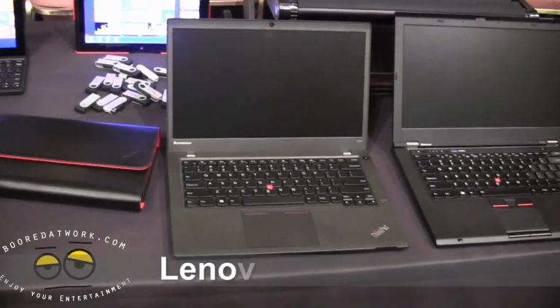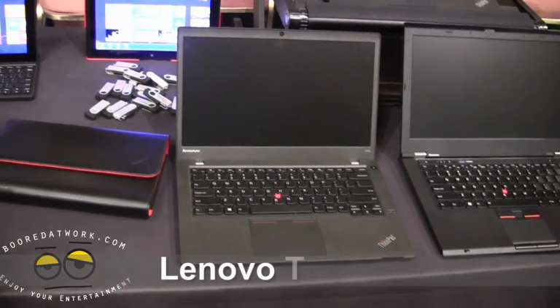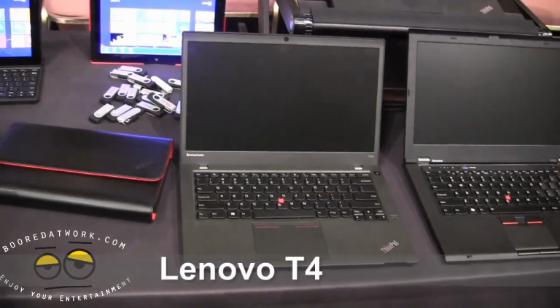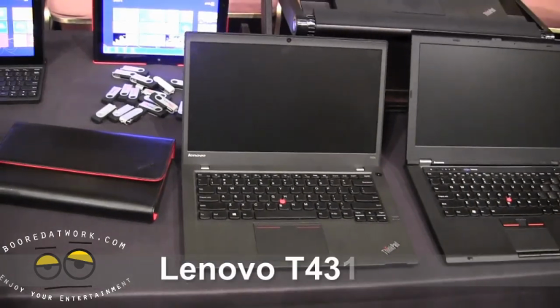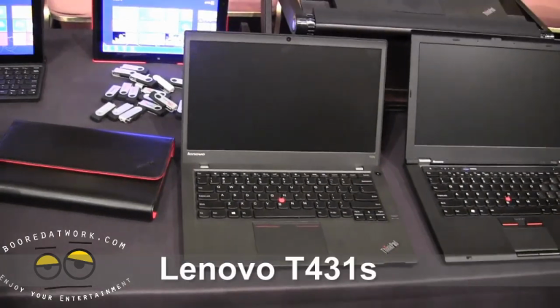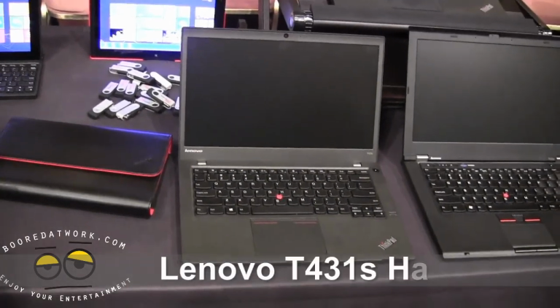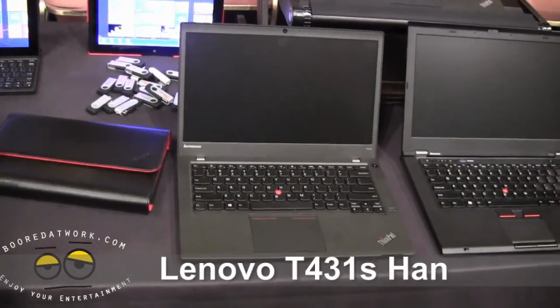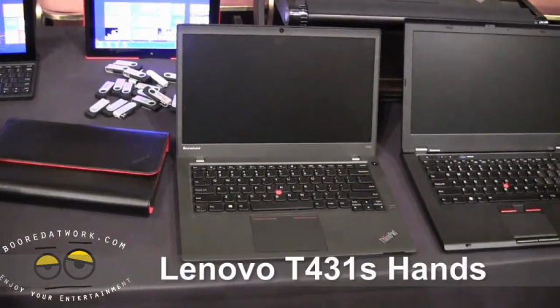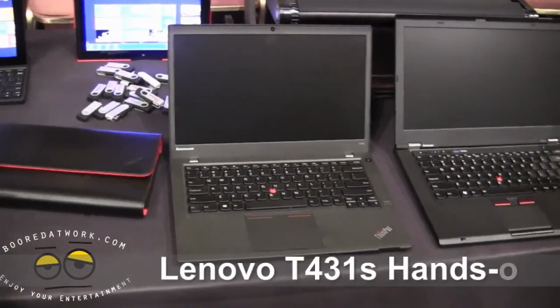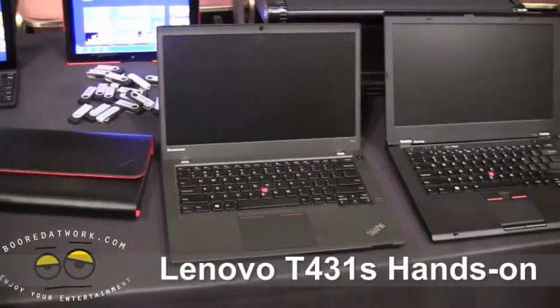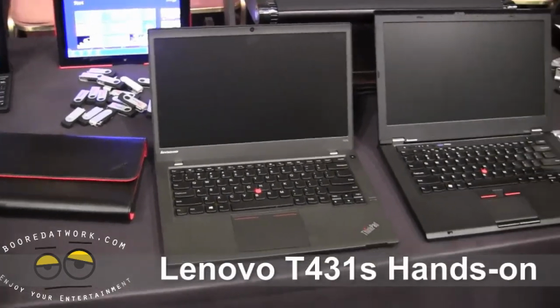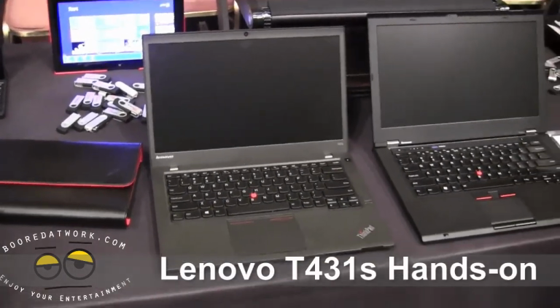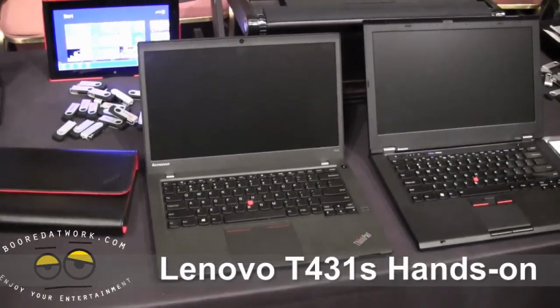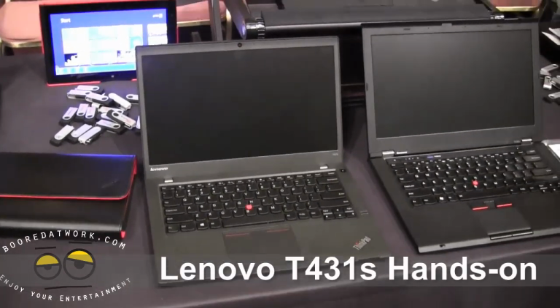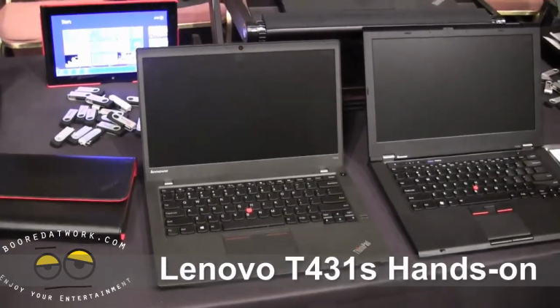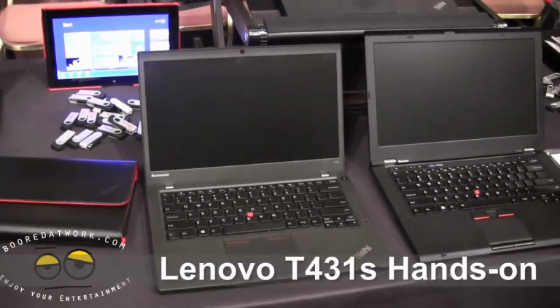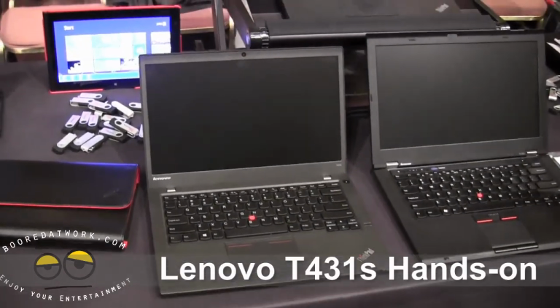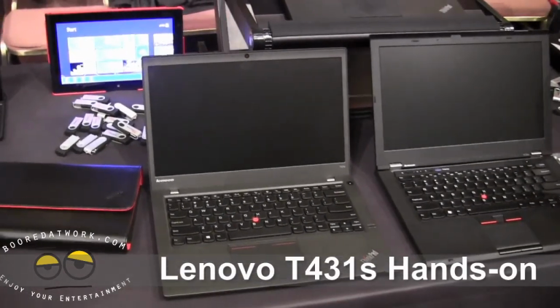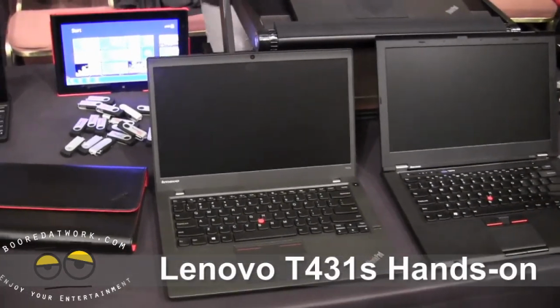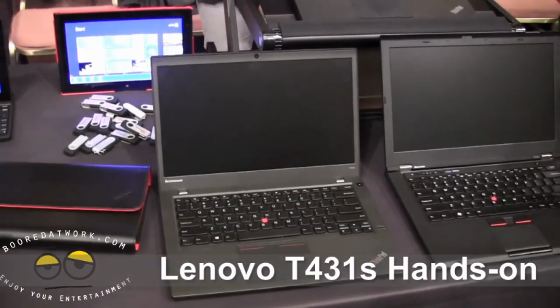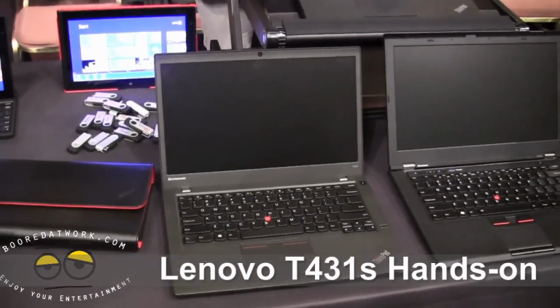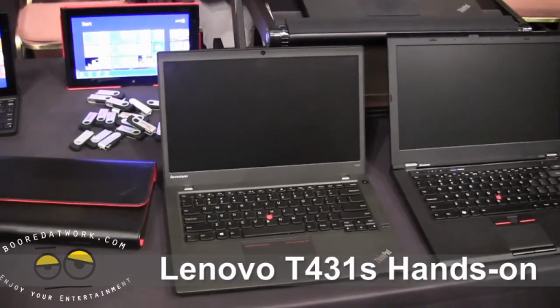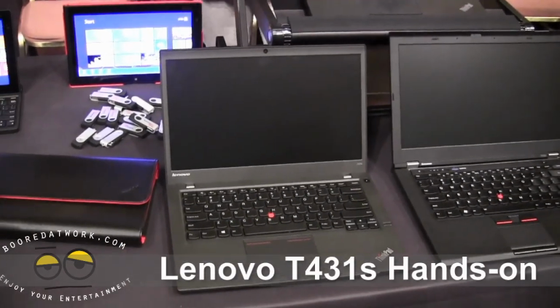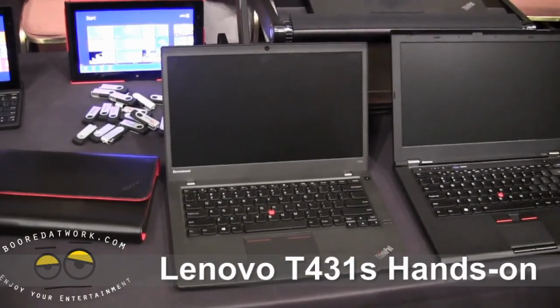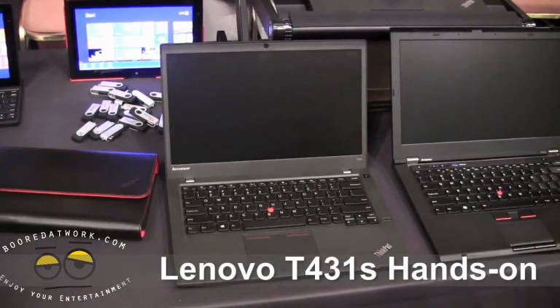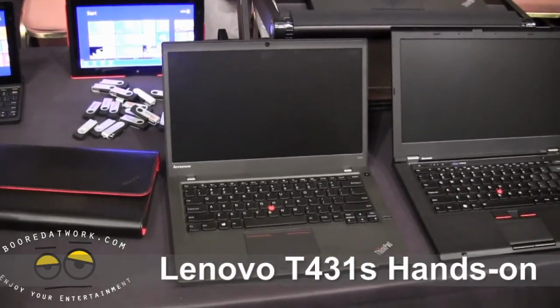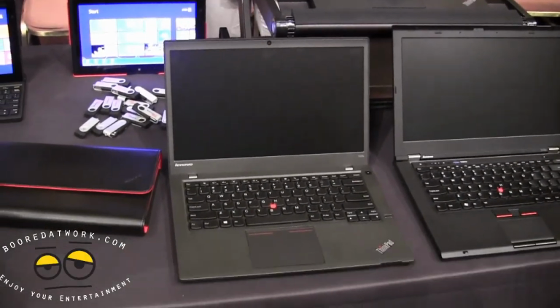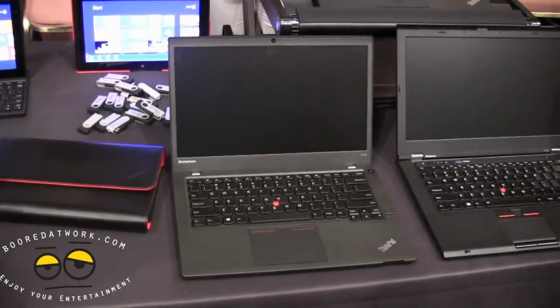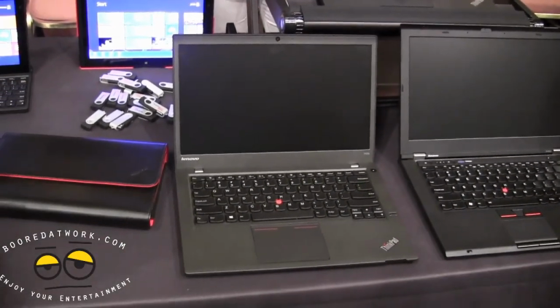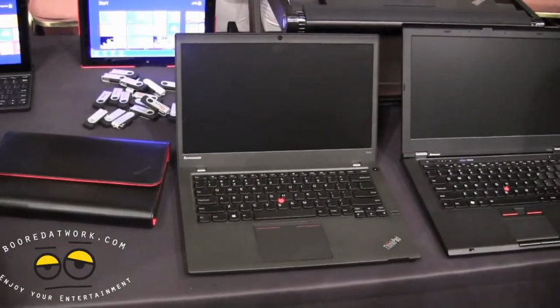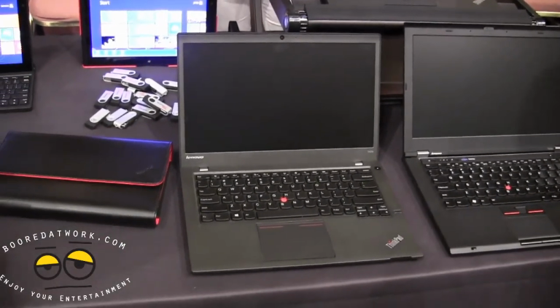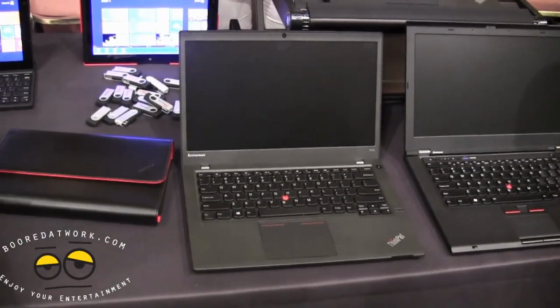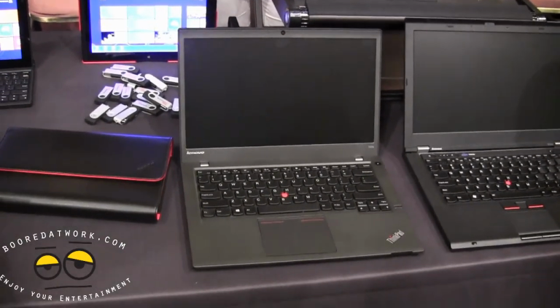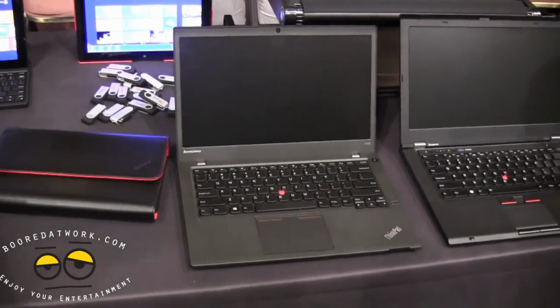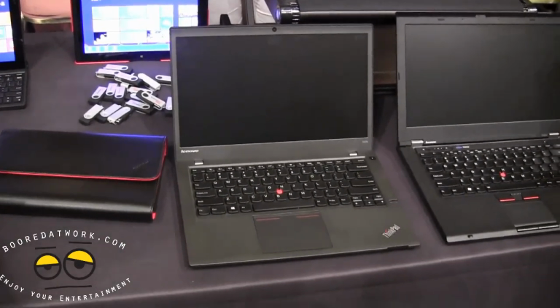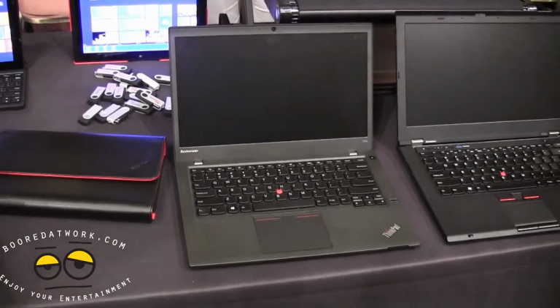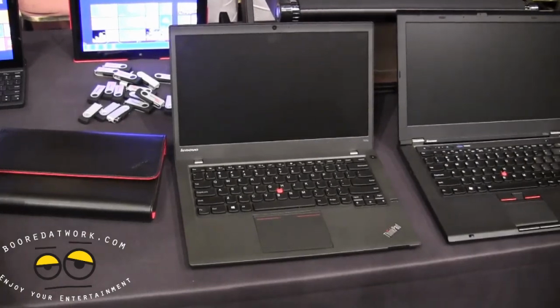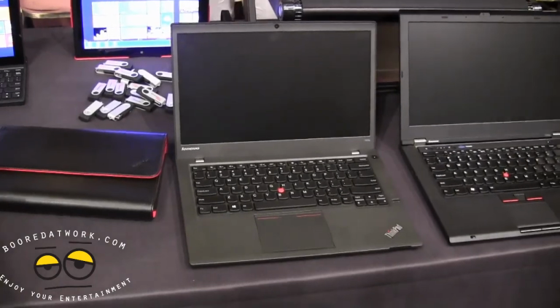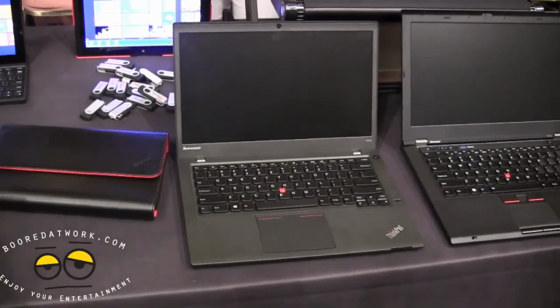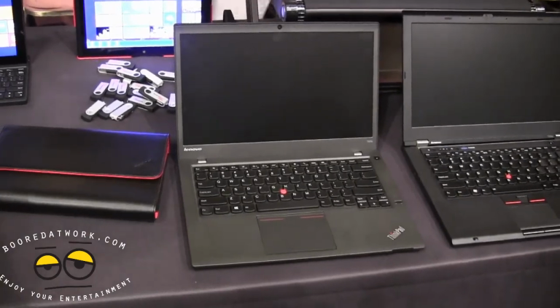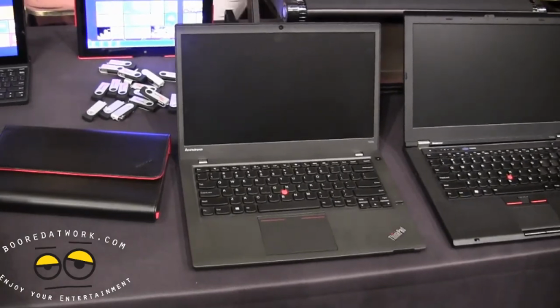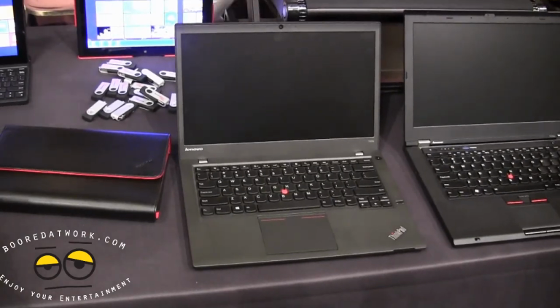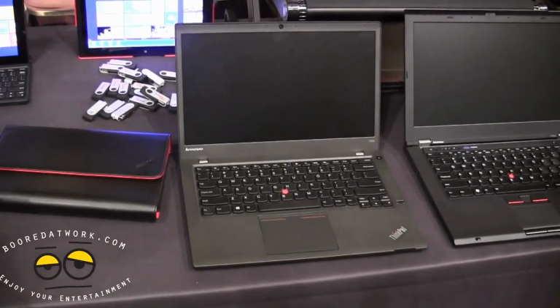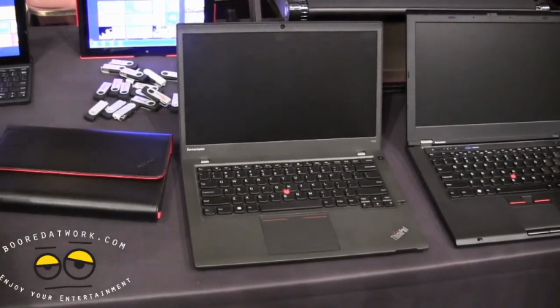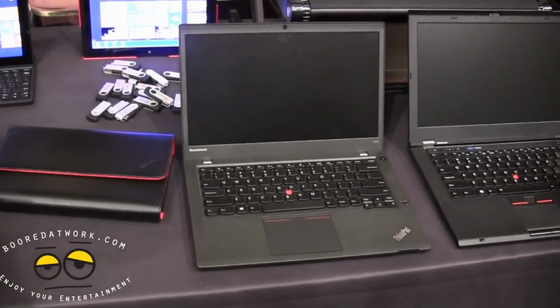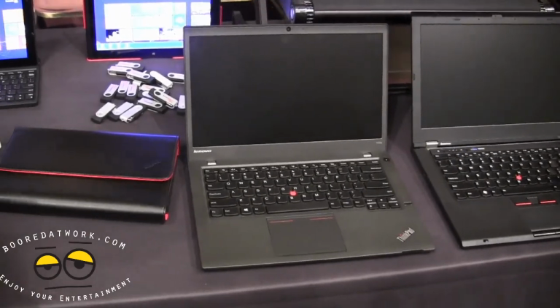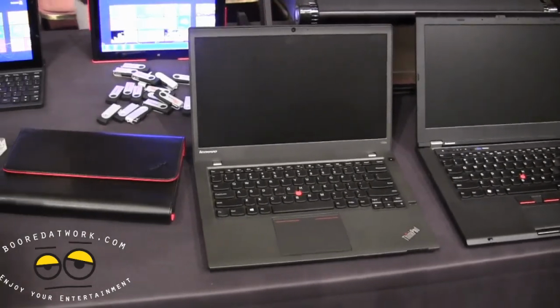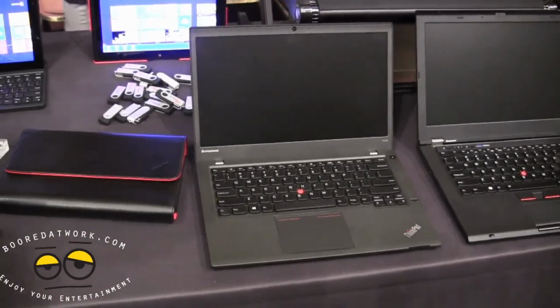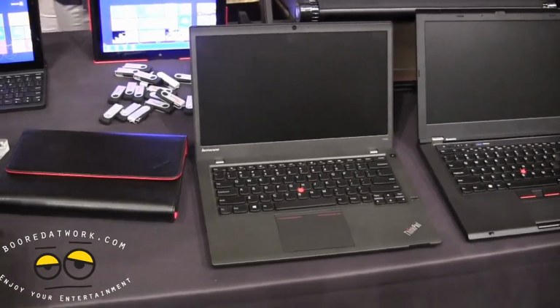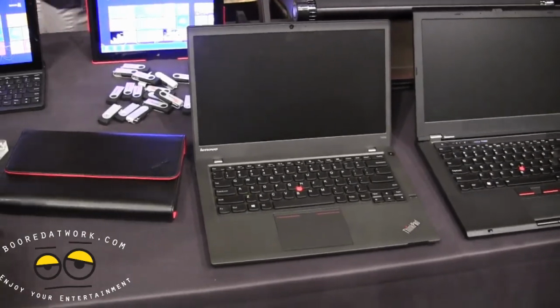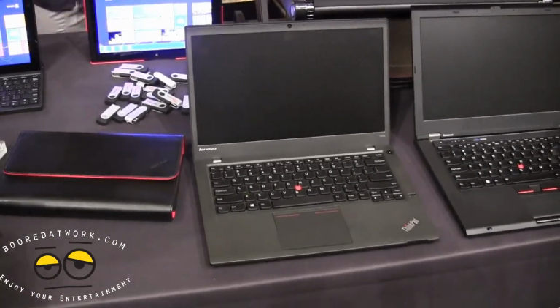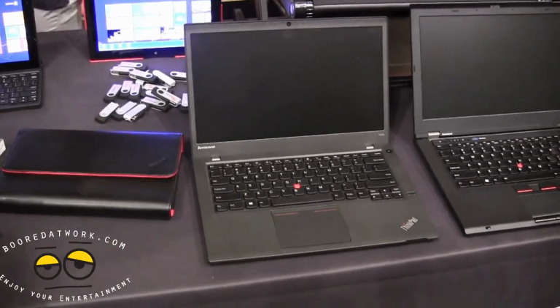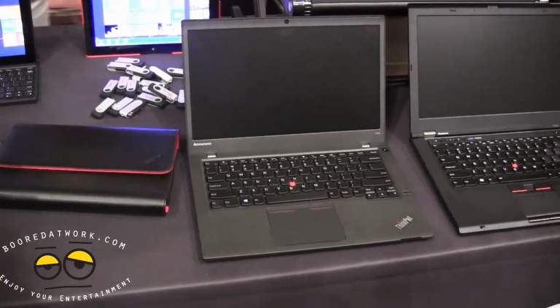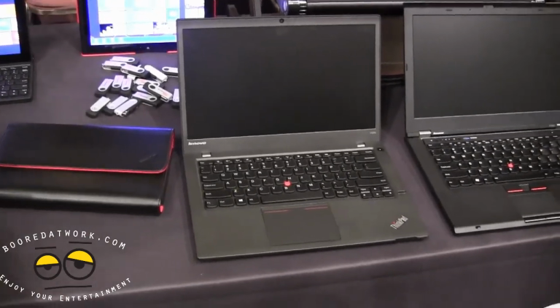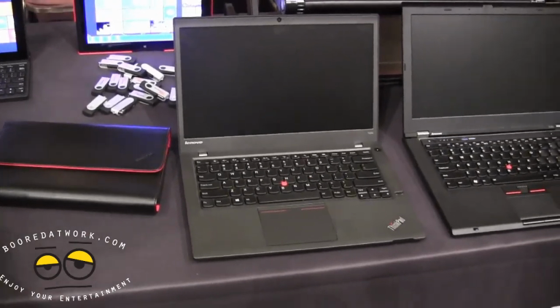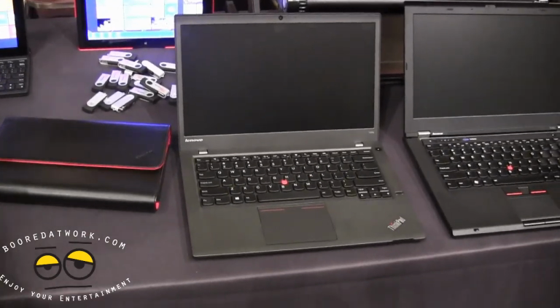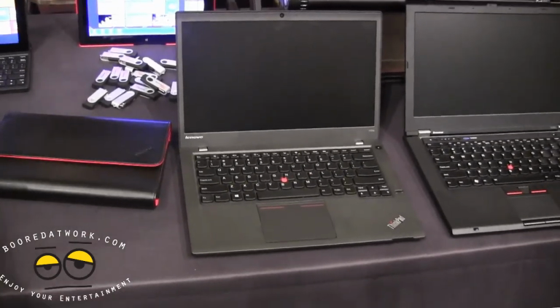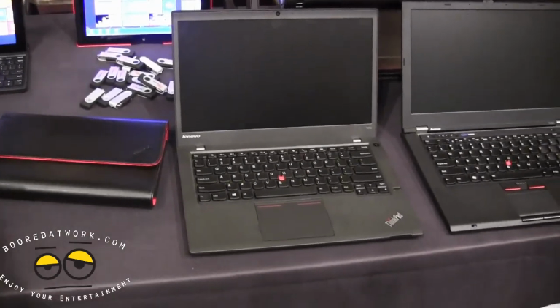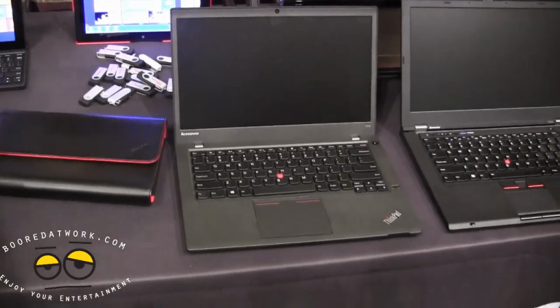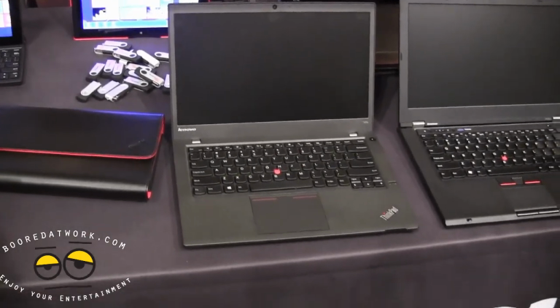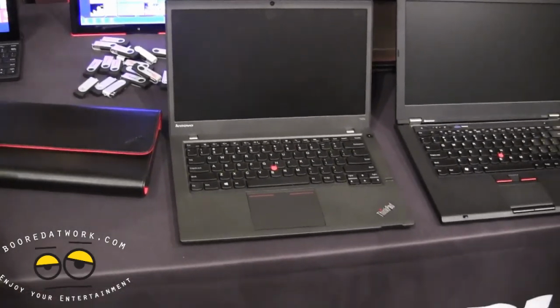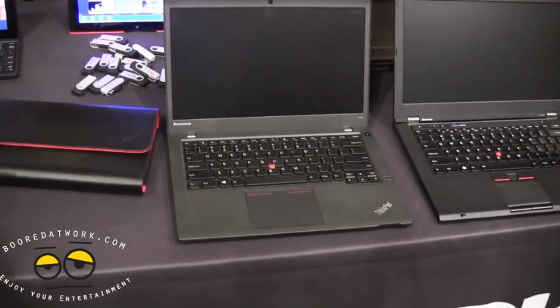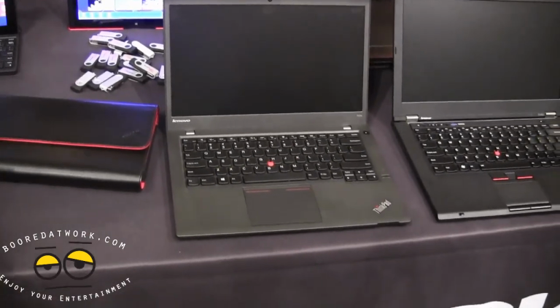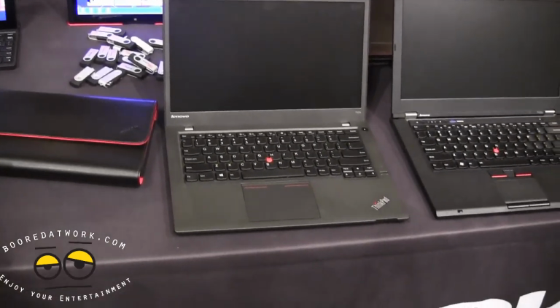Hi, this is Thundee from borderwork.com and welcome to a hands-on look at the Lenovo T431S Ultrabook.